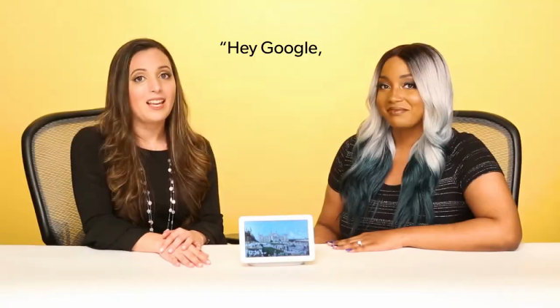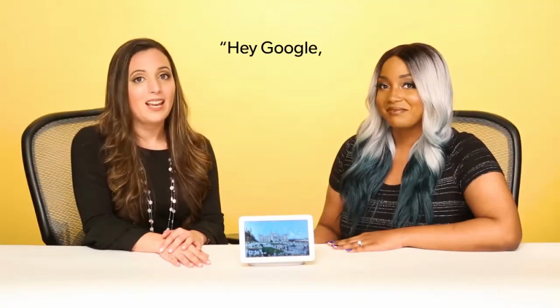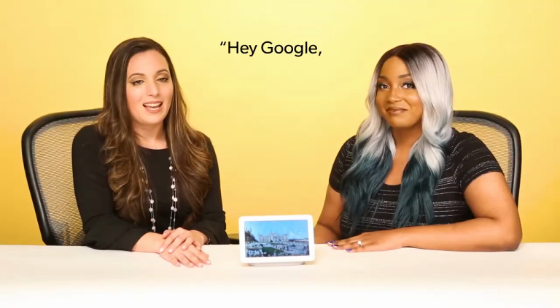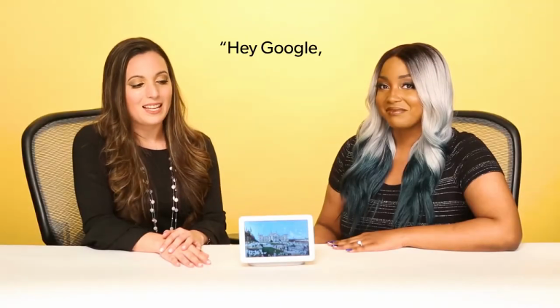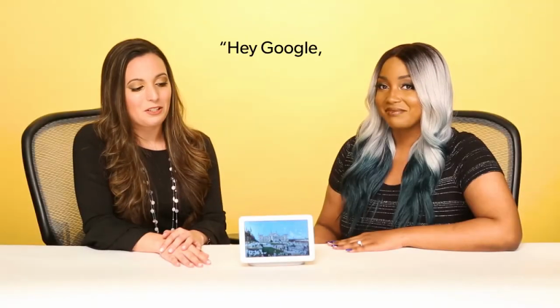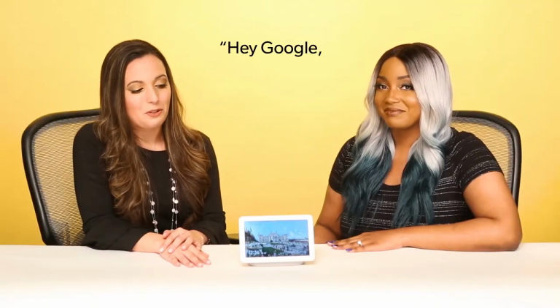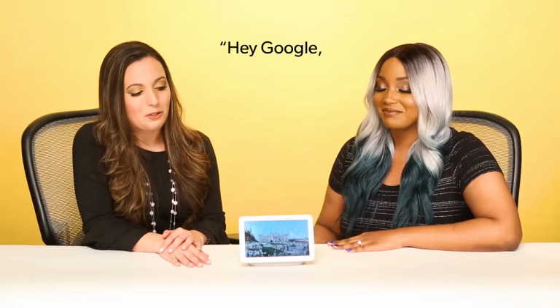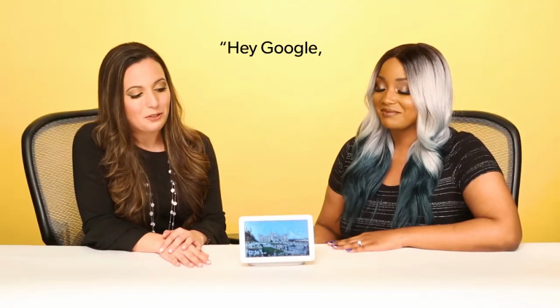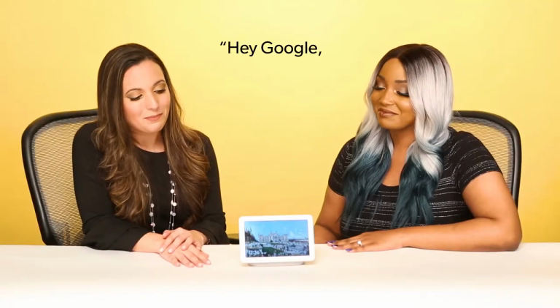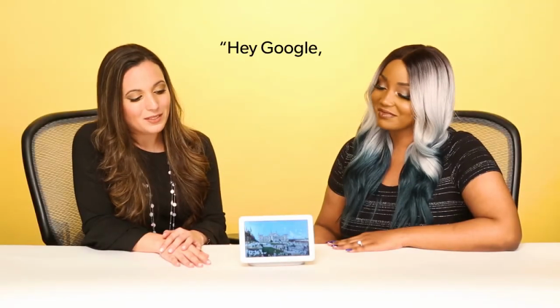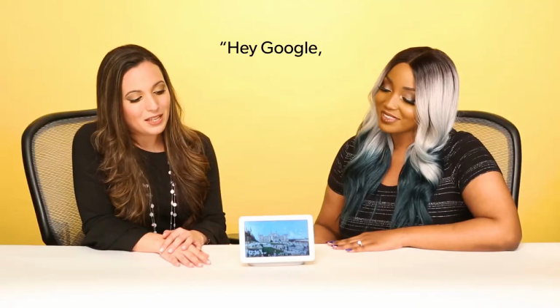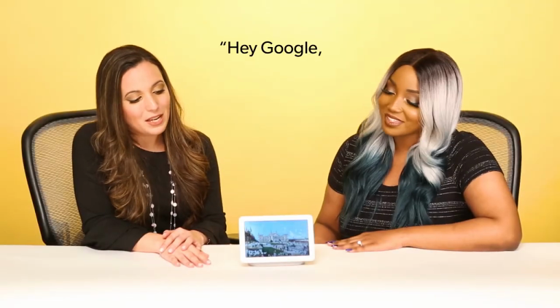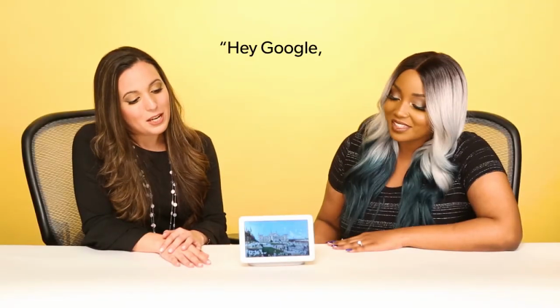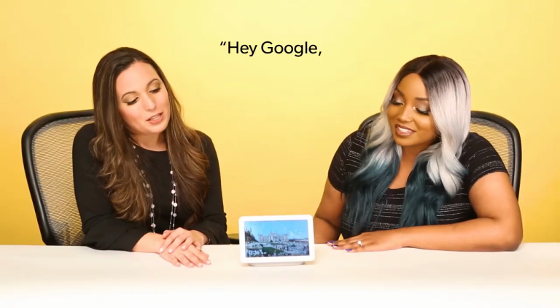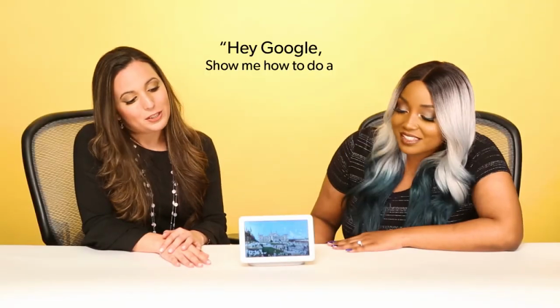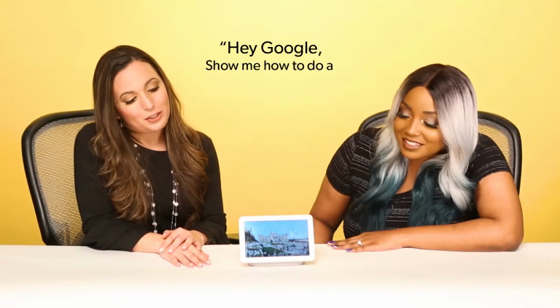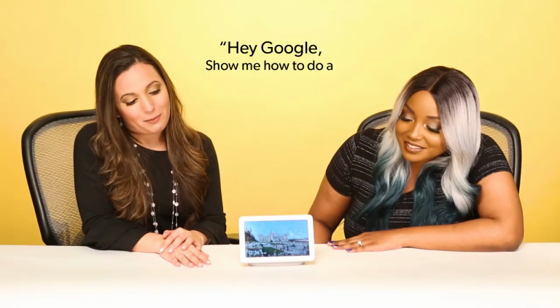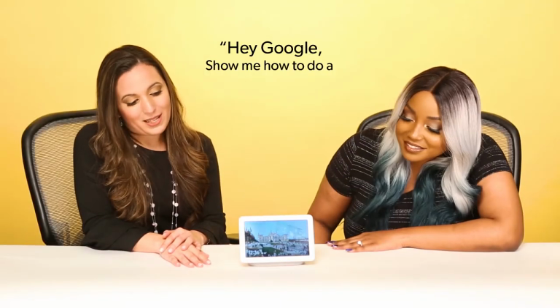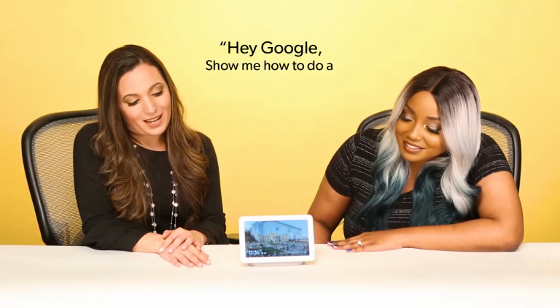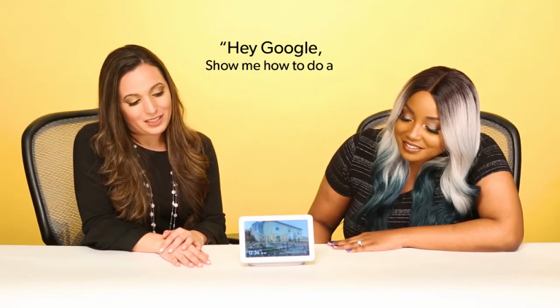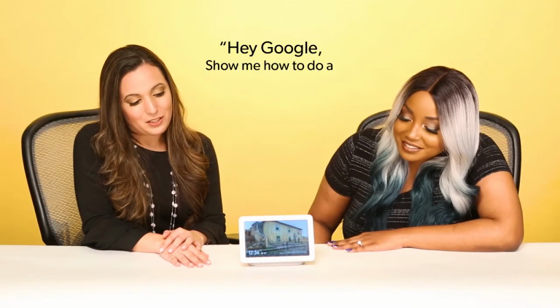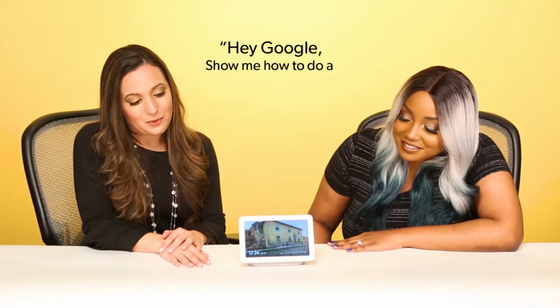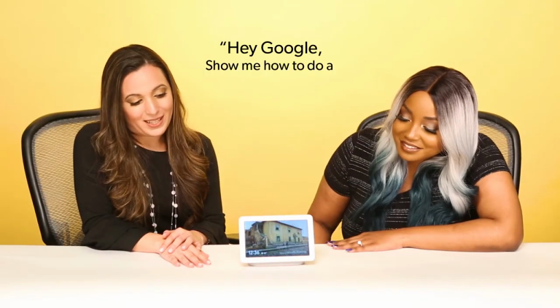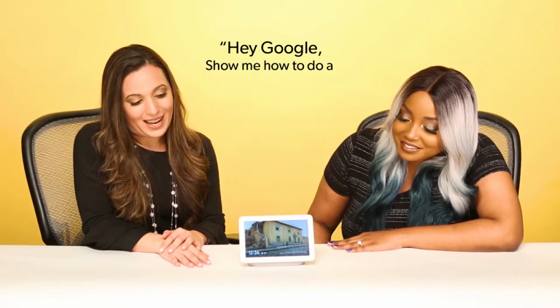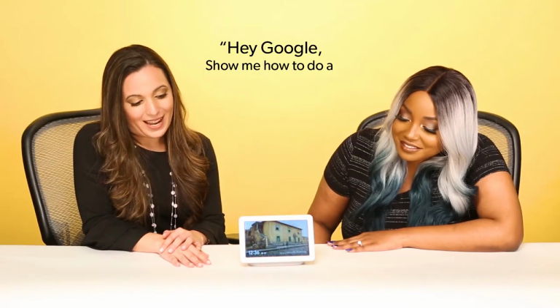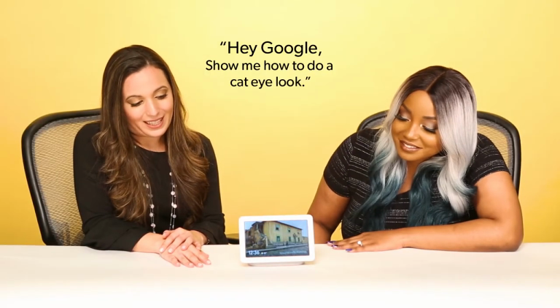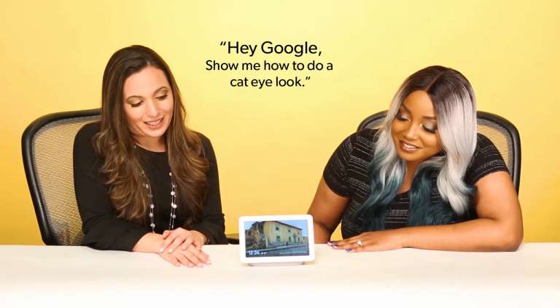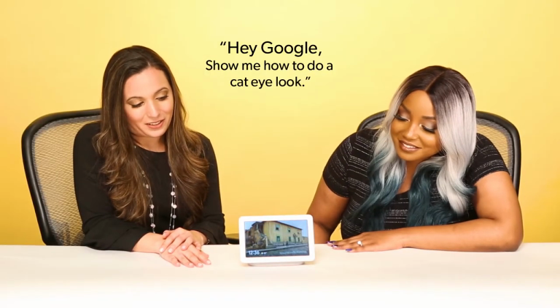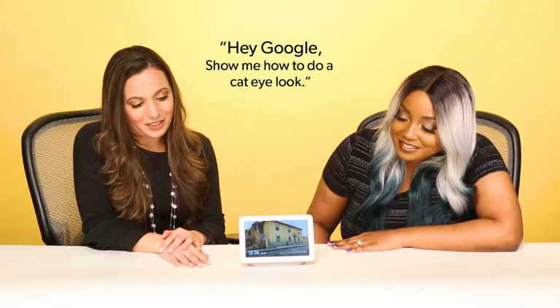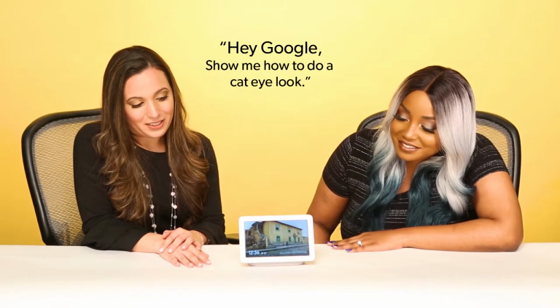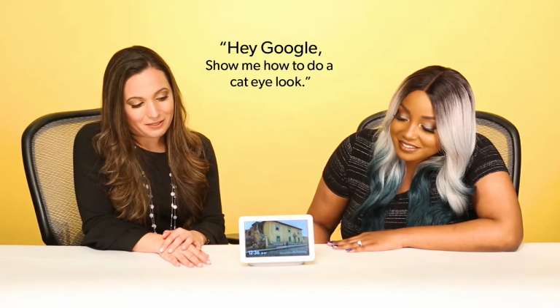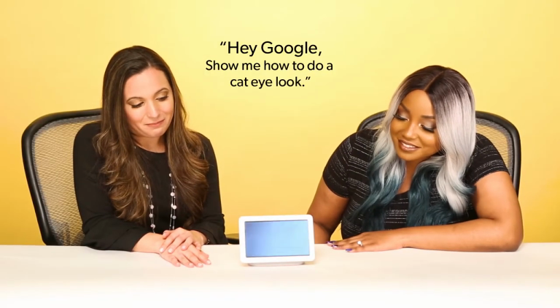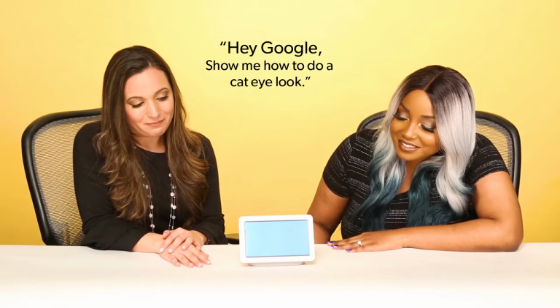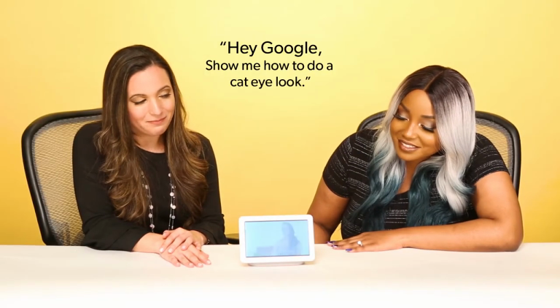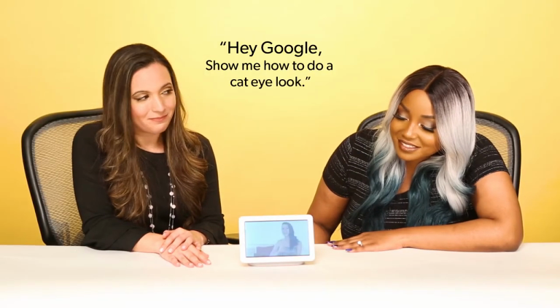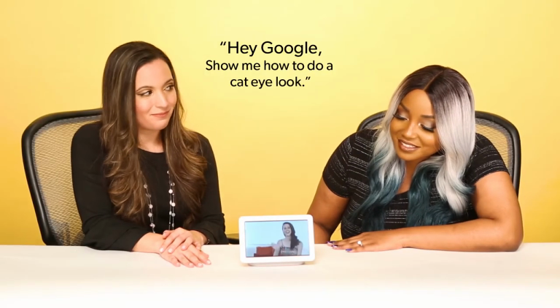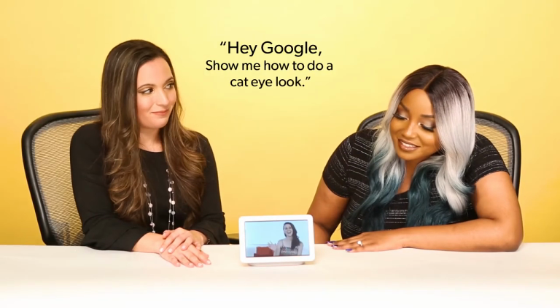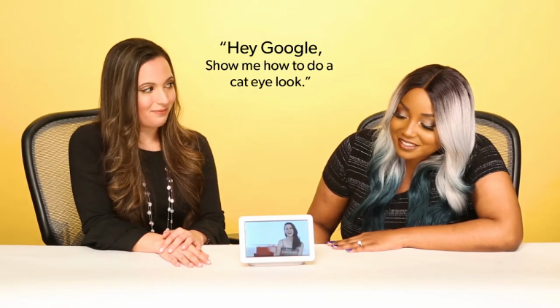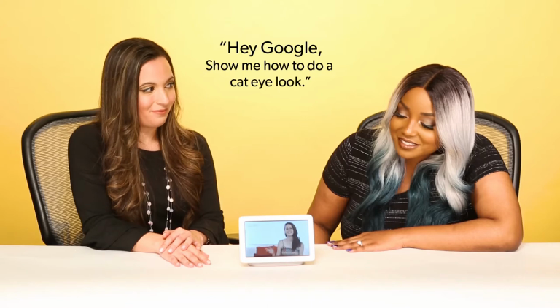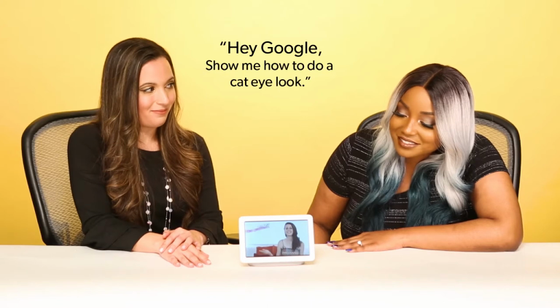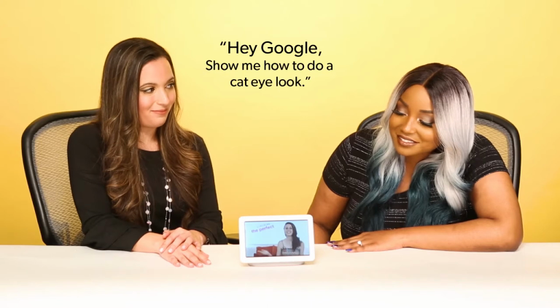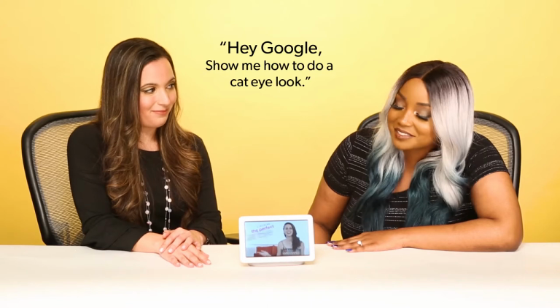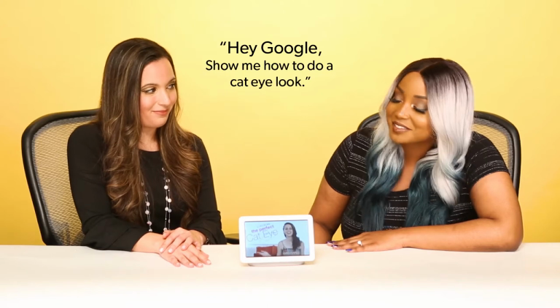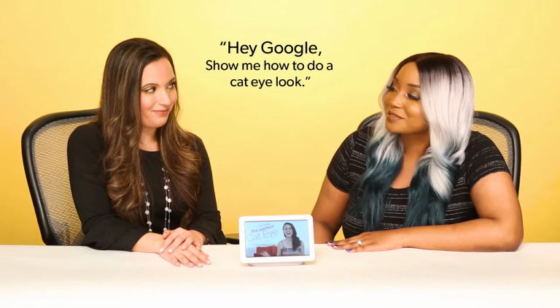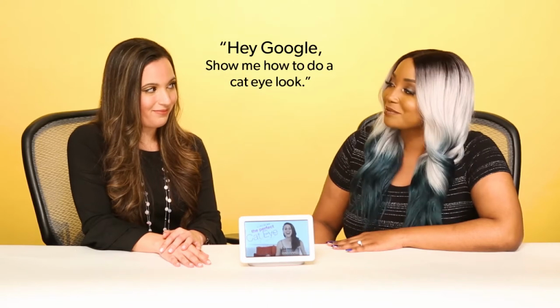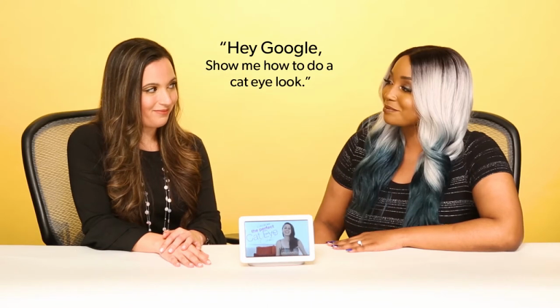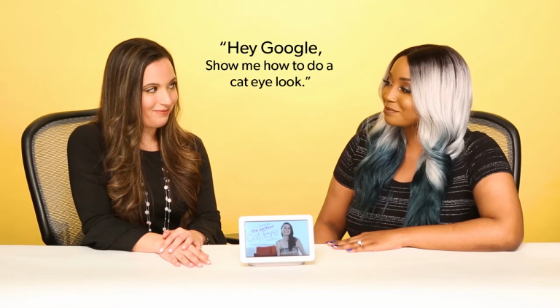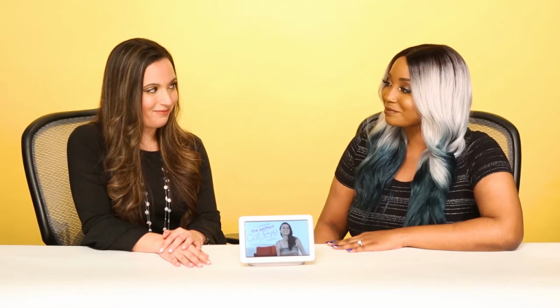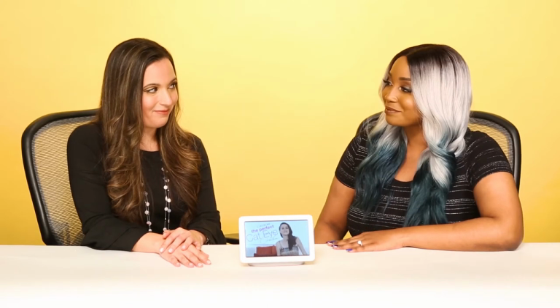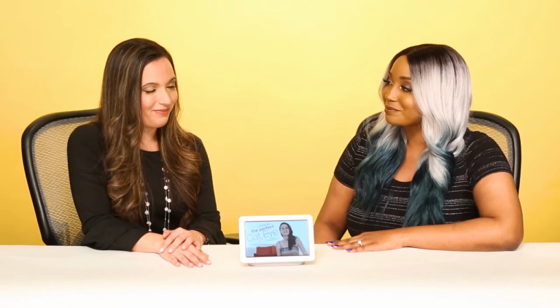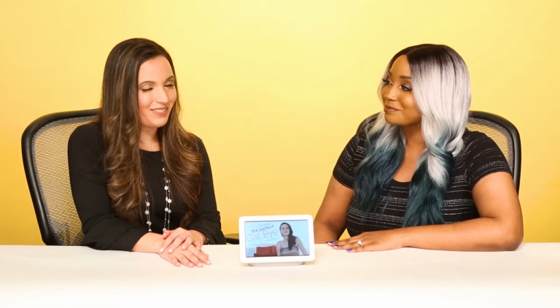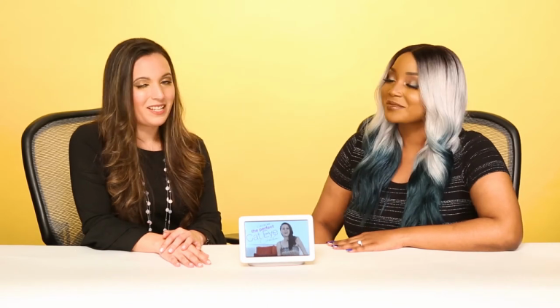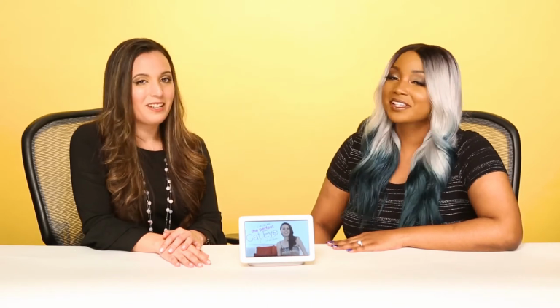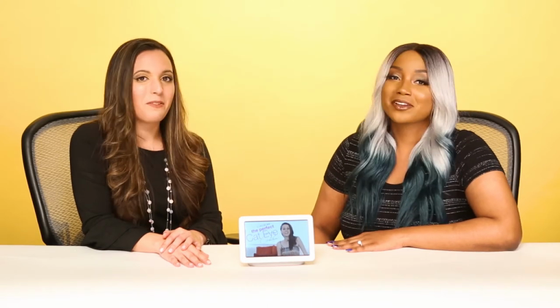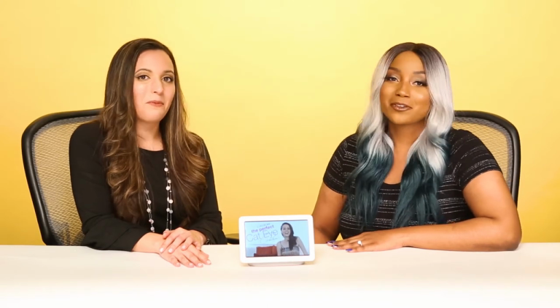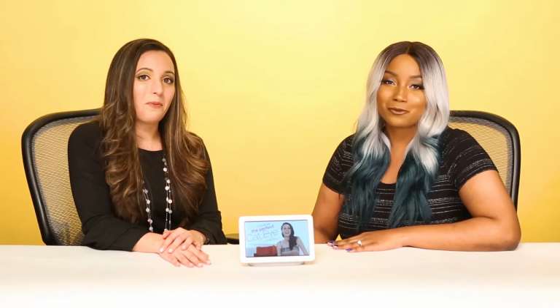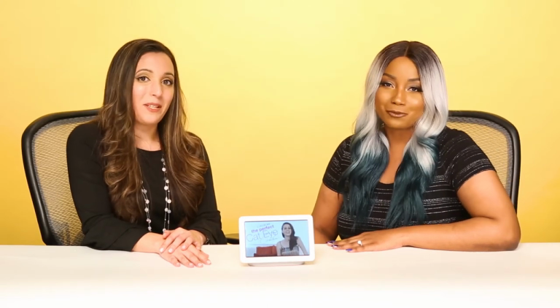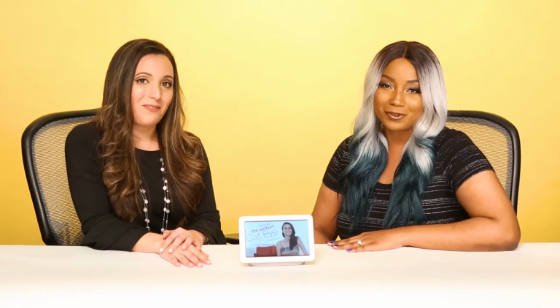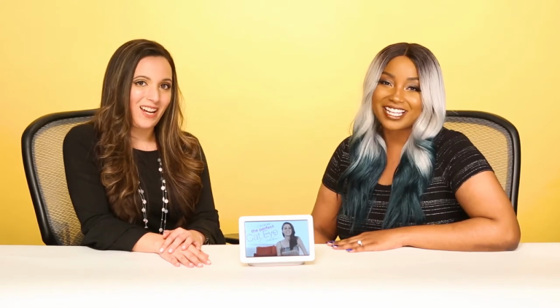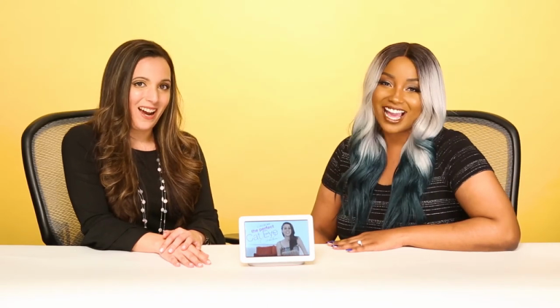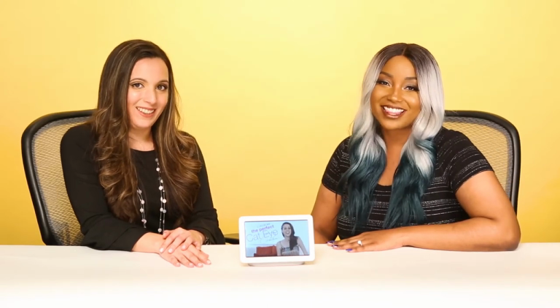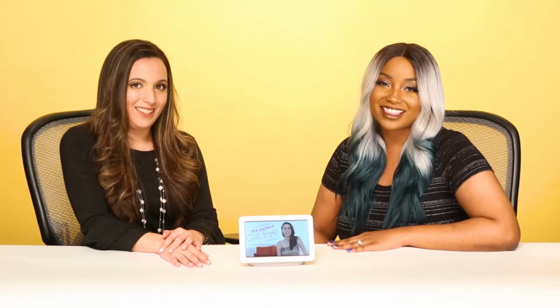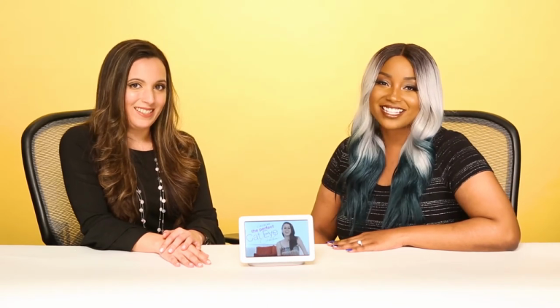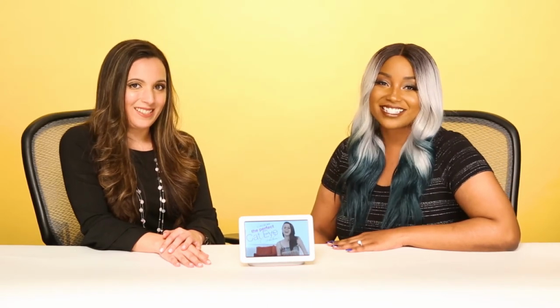Hey Google, show me how to do a cat eye look. Playing: "How to apply eyeliner, cat eye makeup" — we've got this!